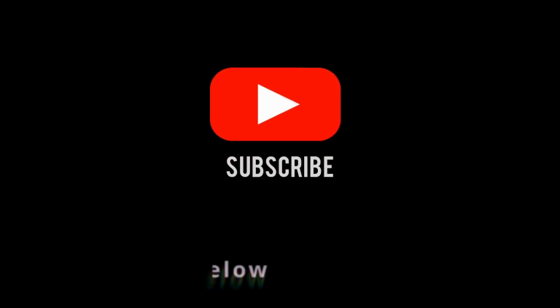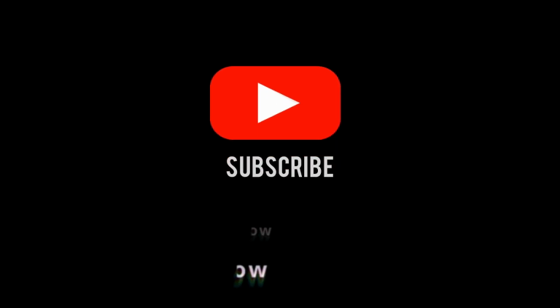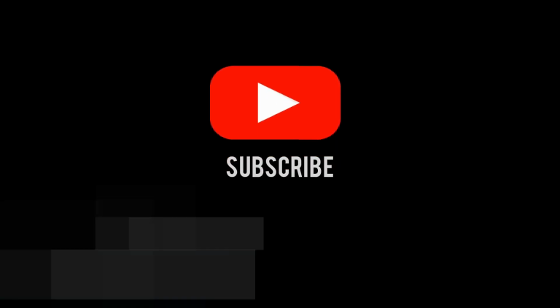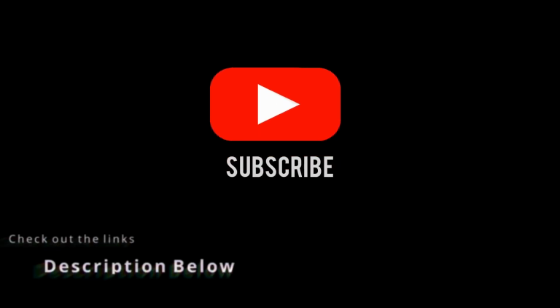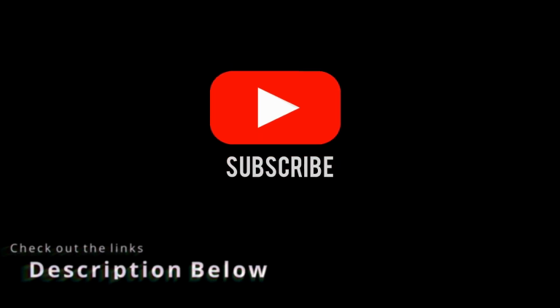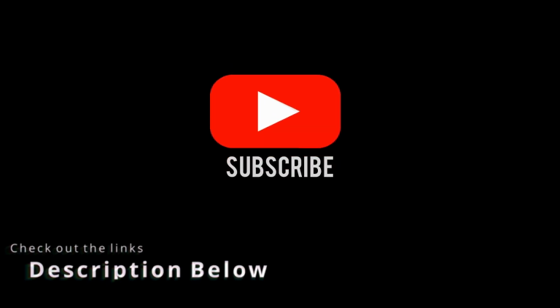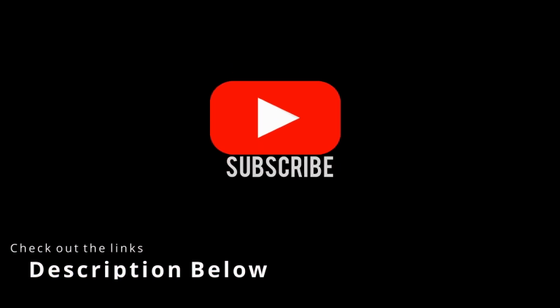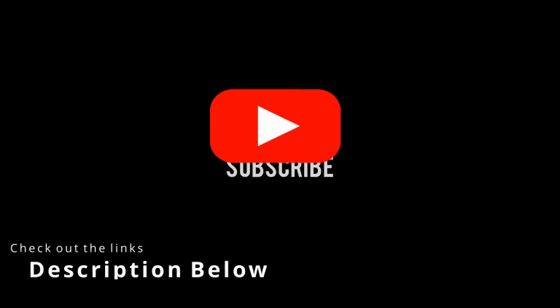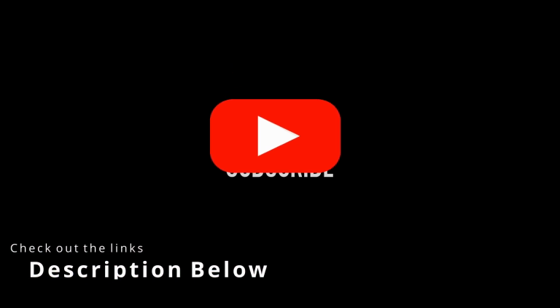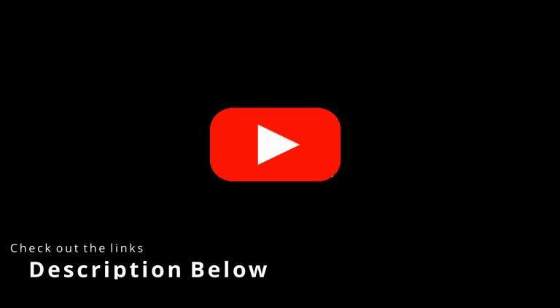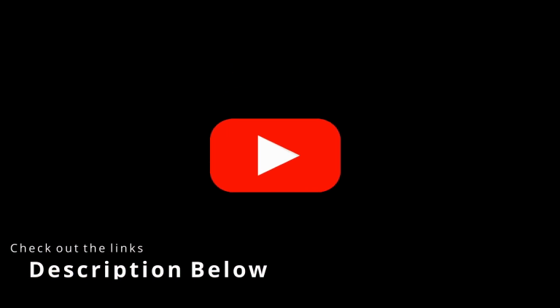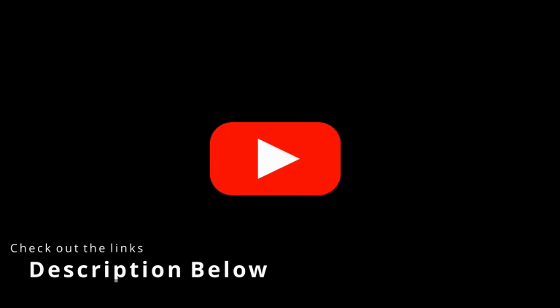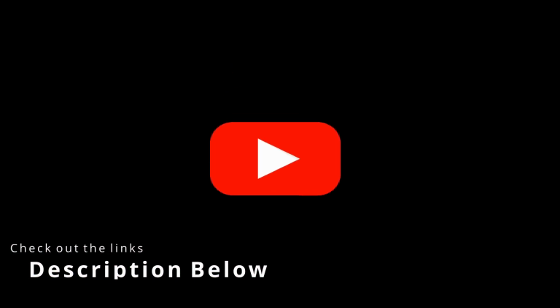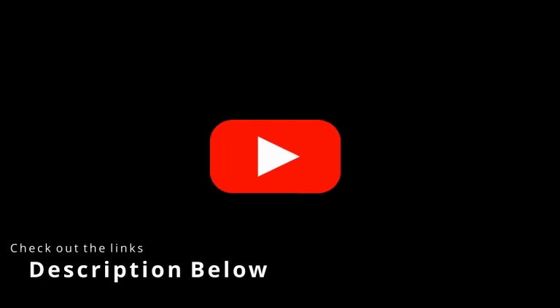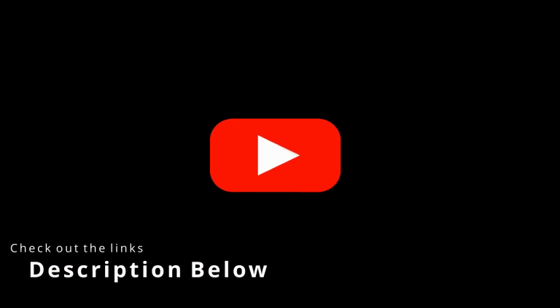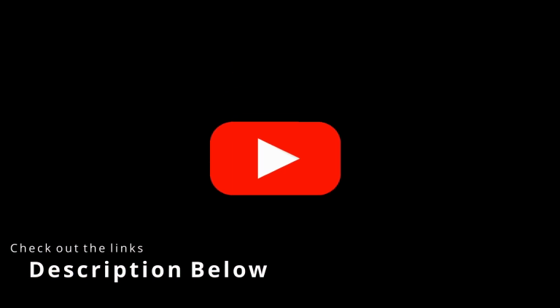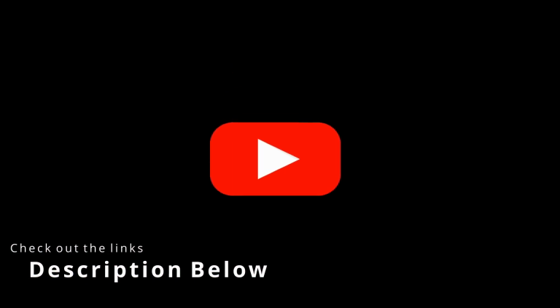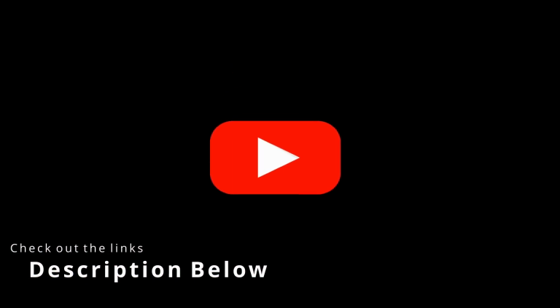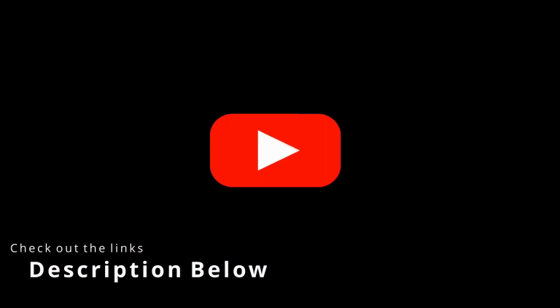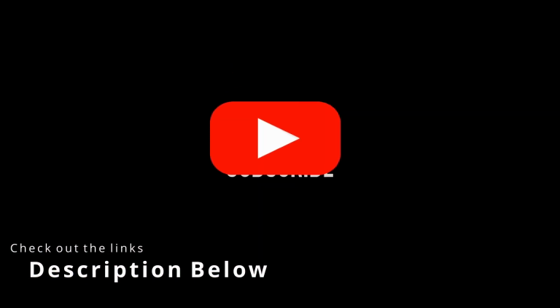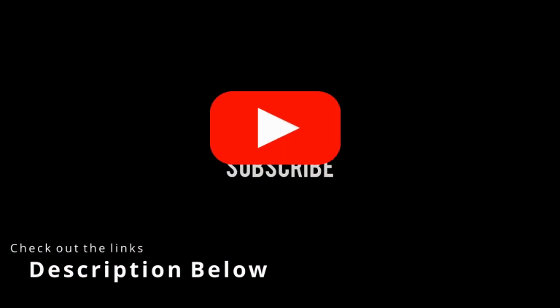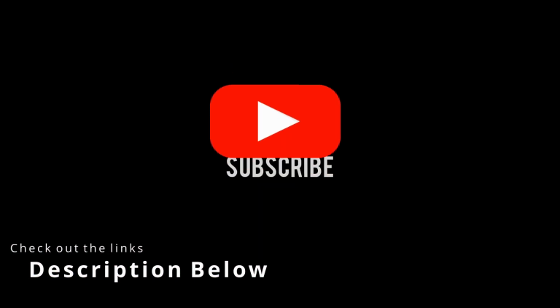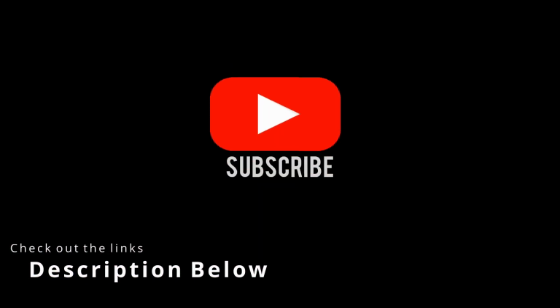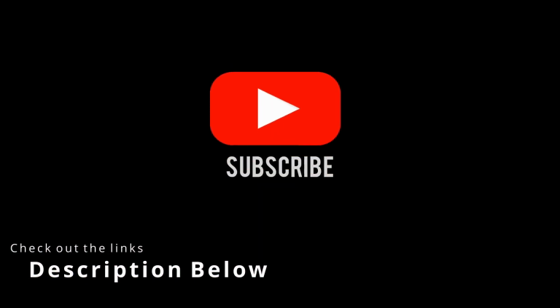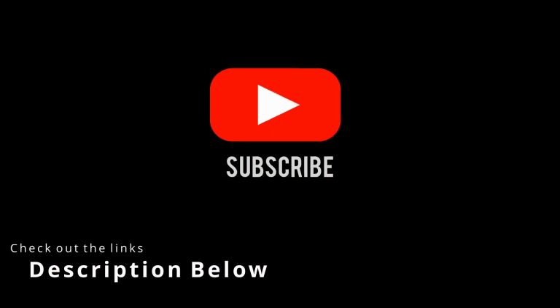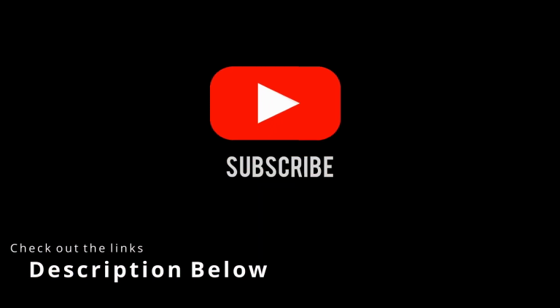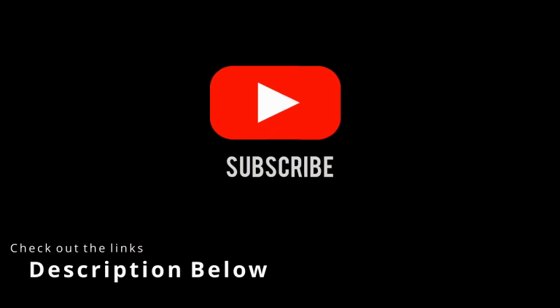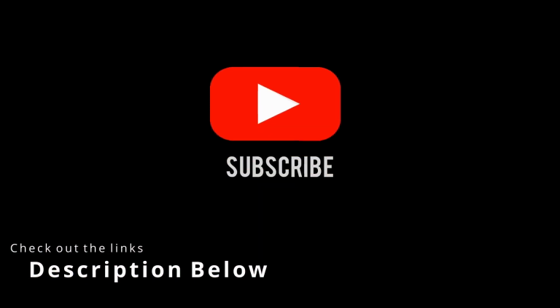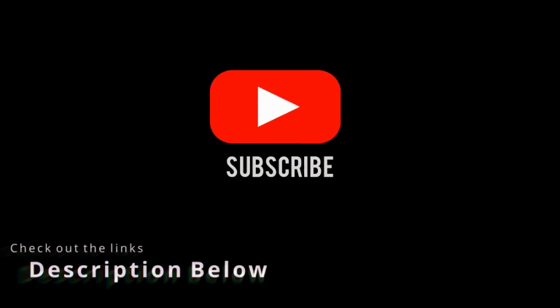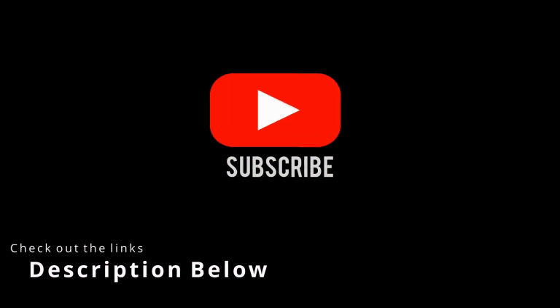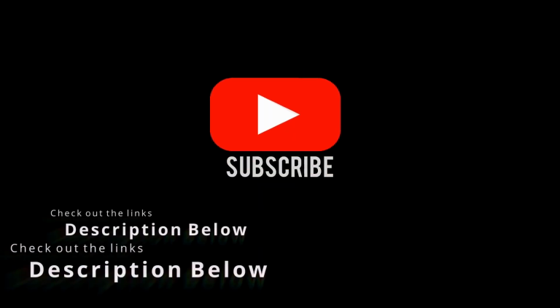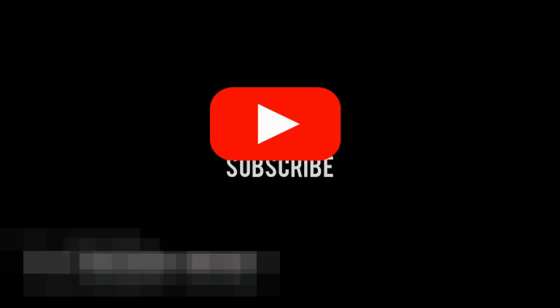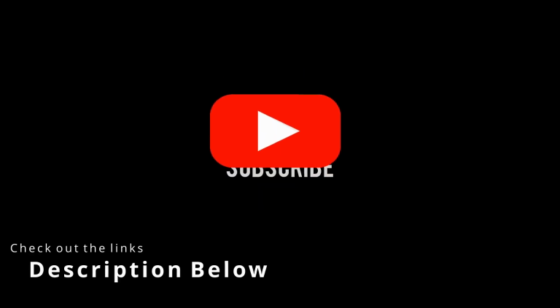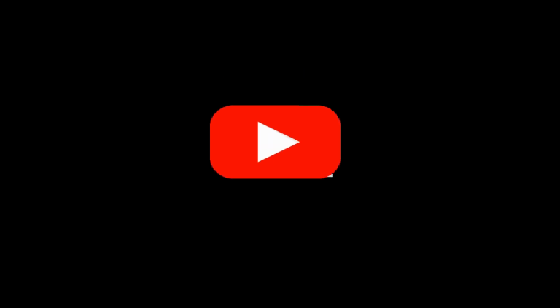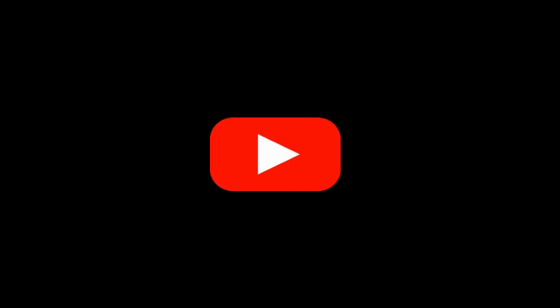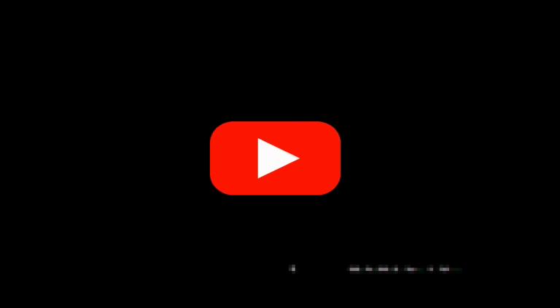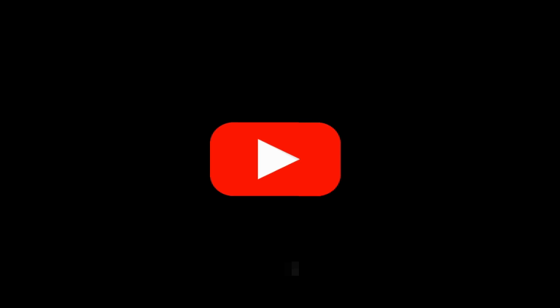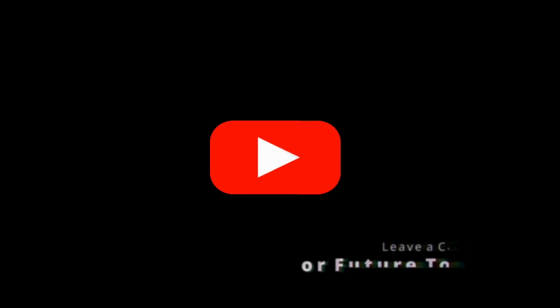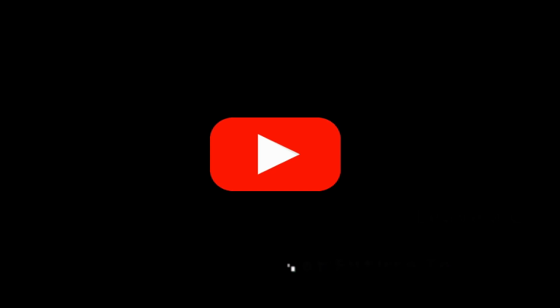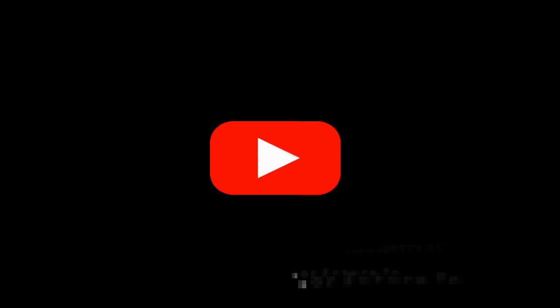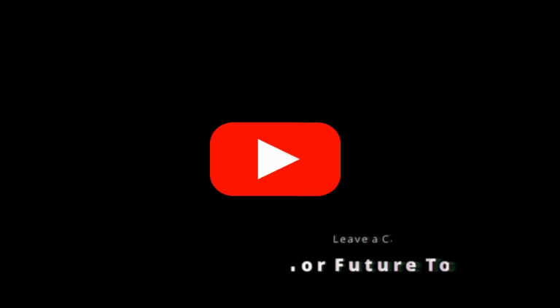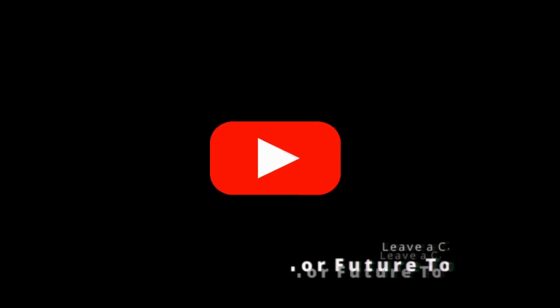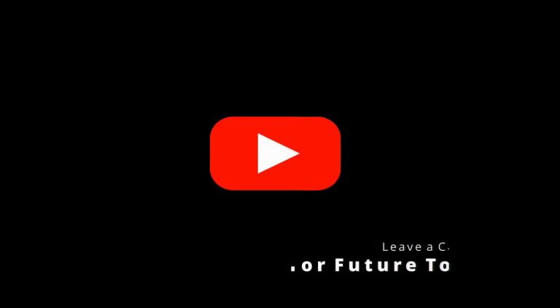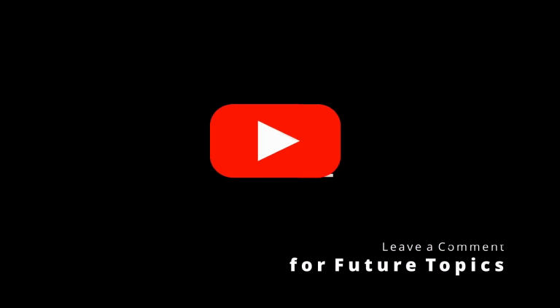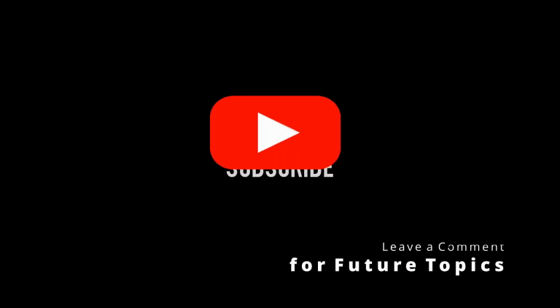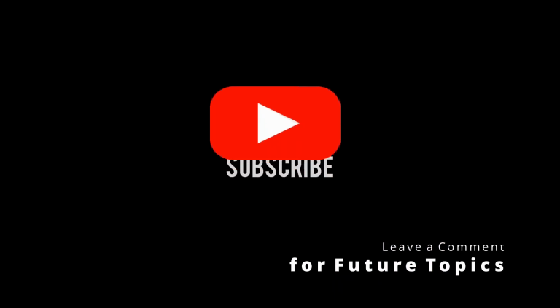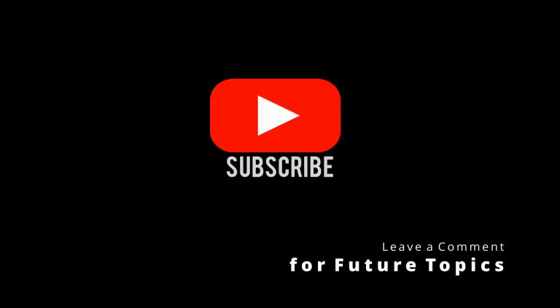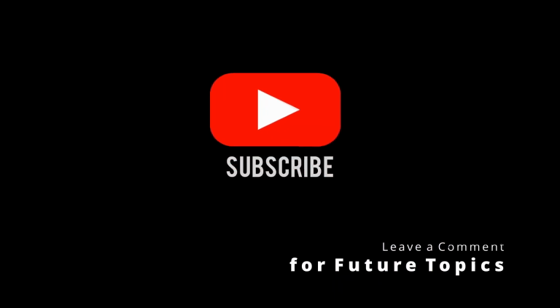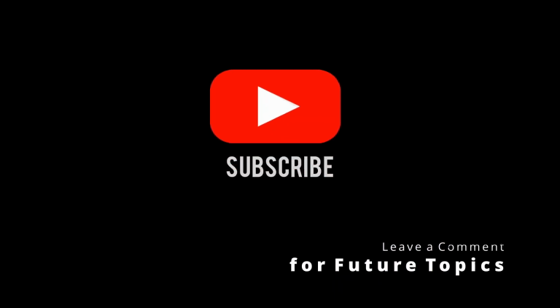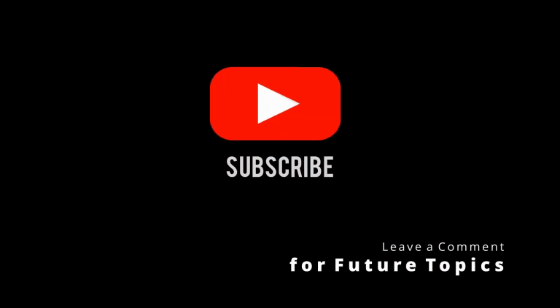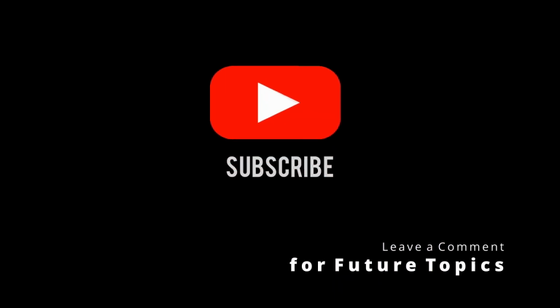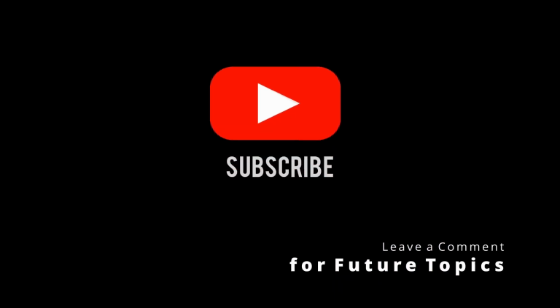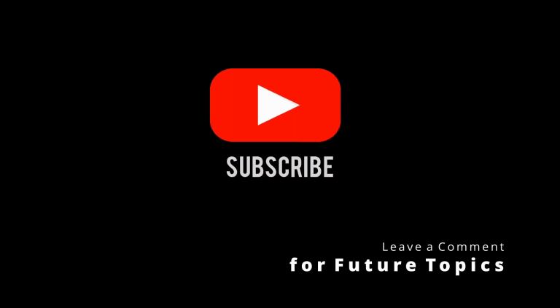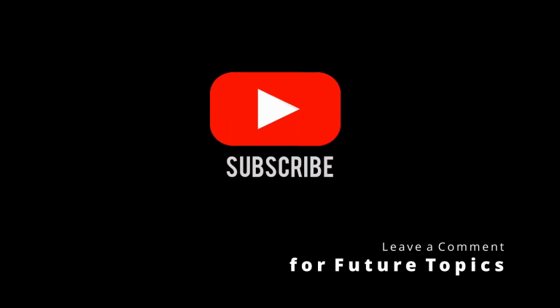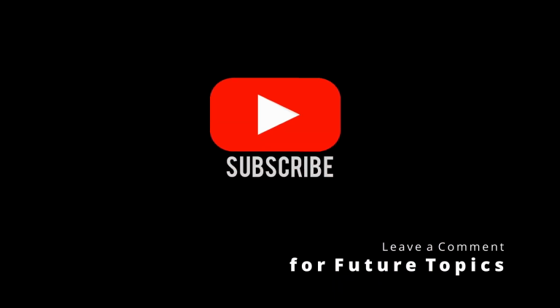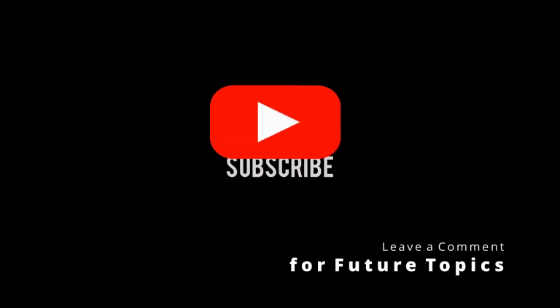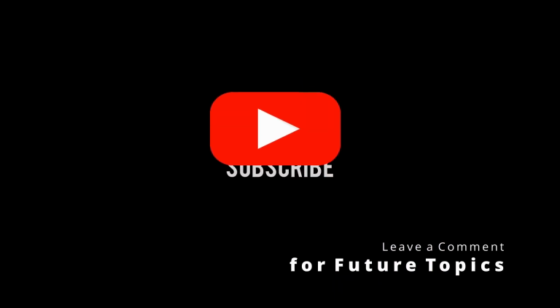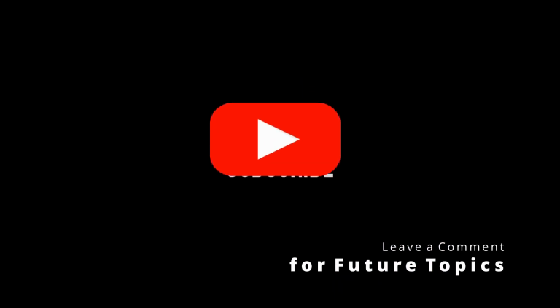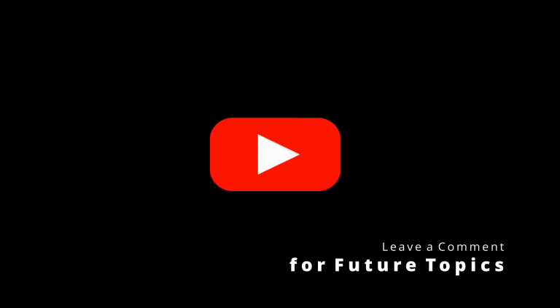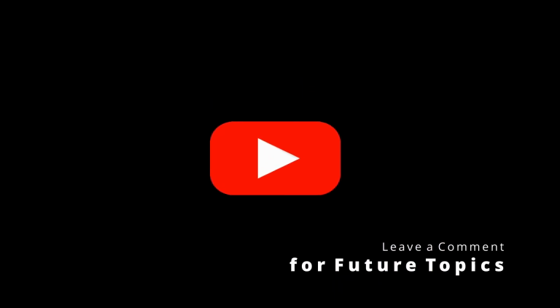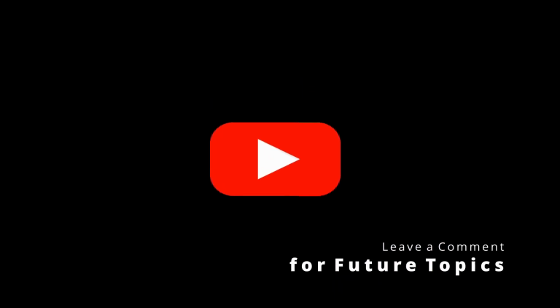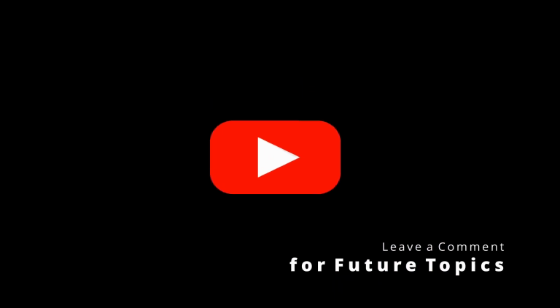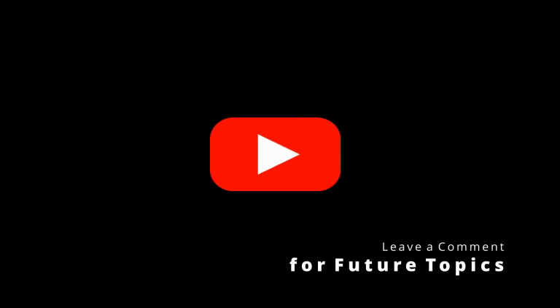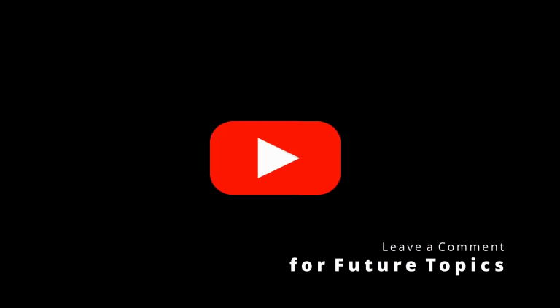Remember, for more information, check out the links in the description below. And drop us a comment for a future topic. Thanks for watching.